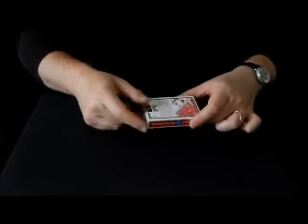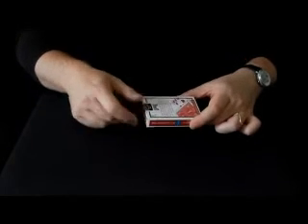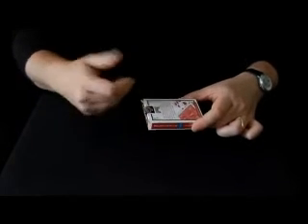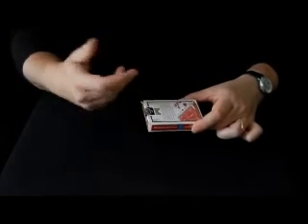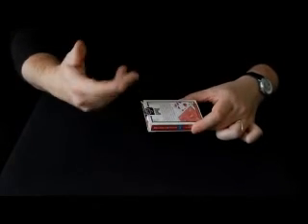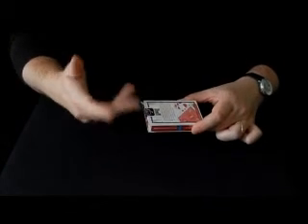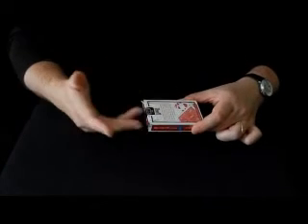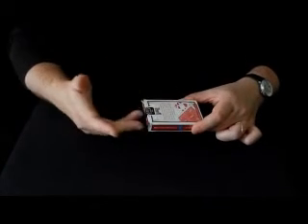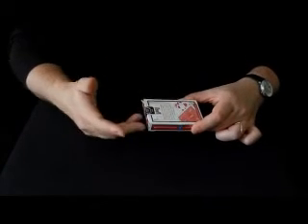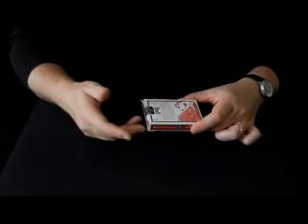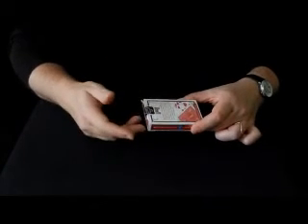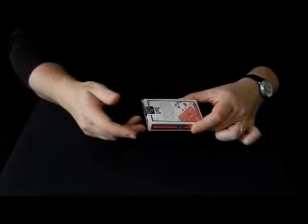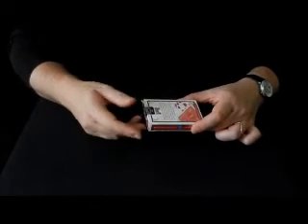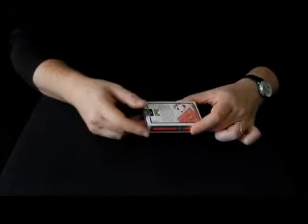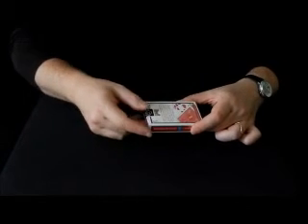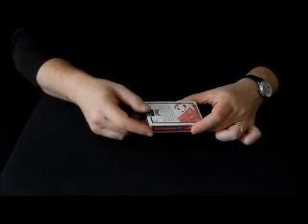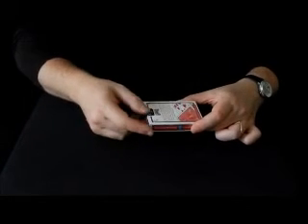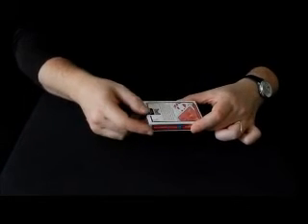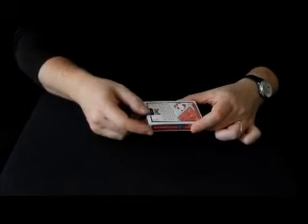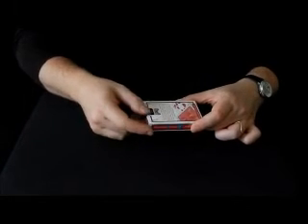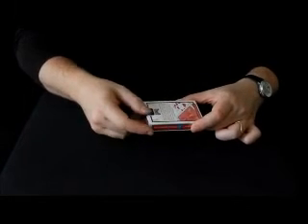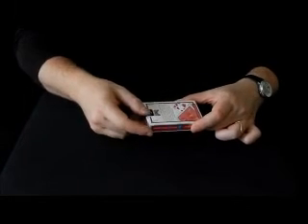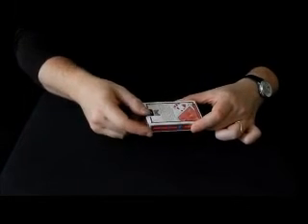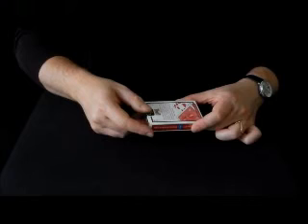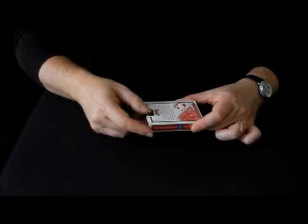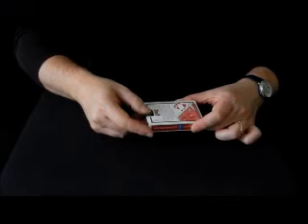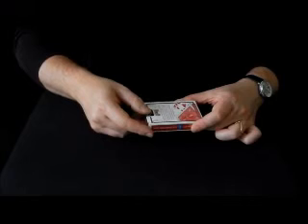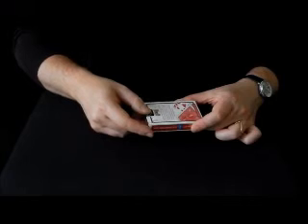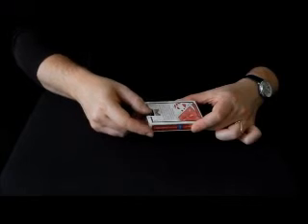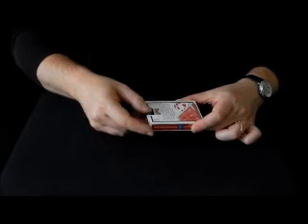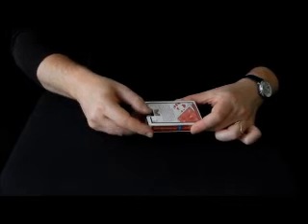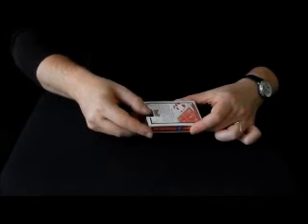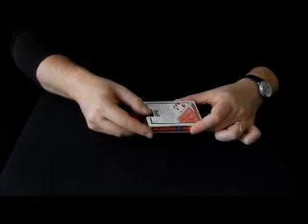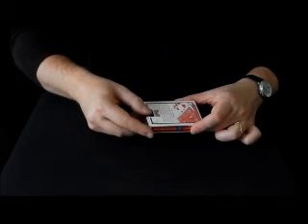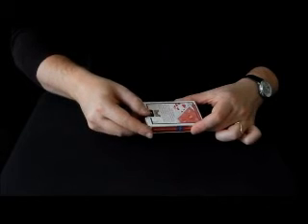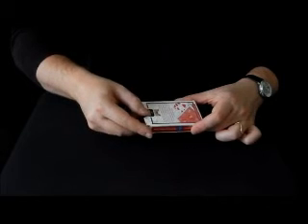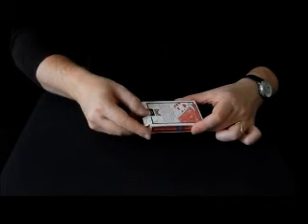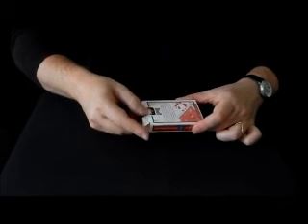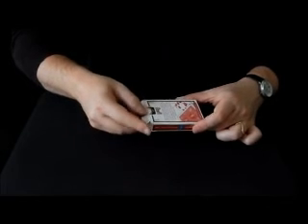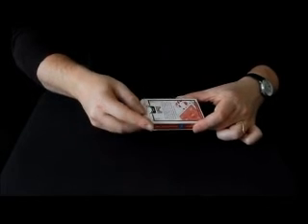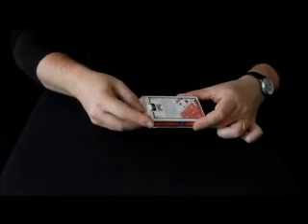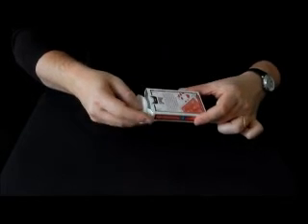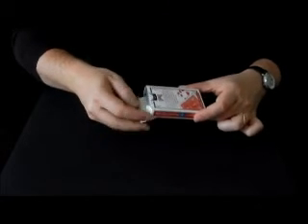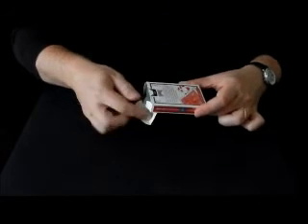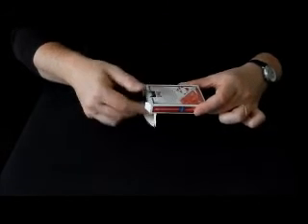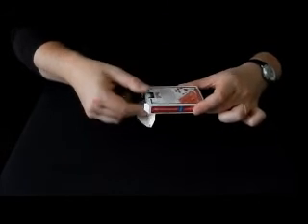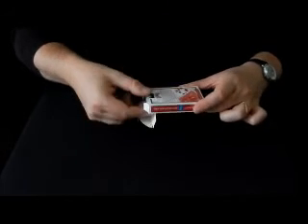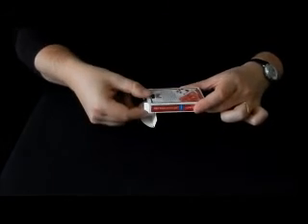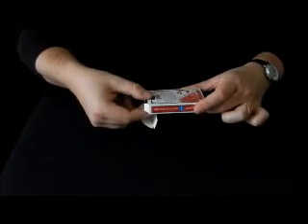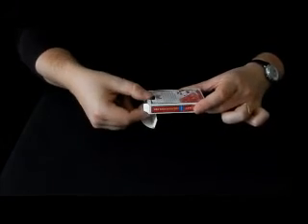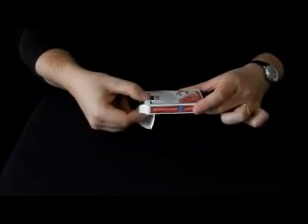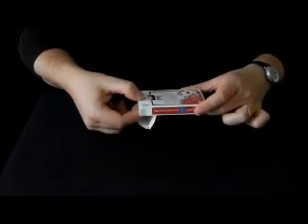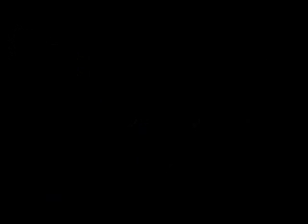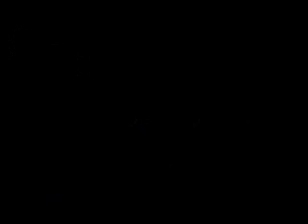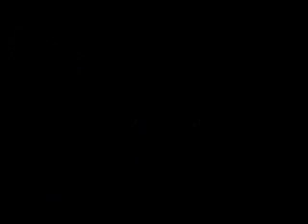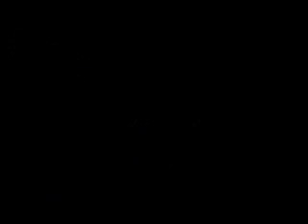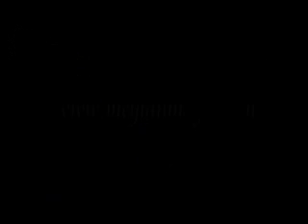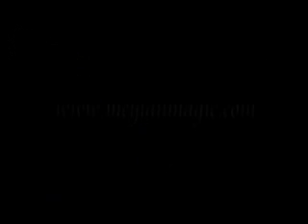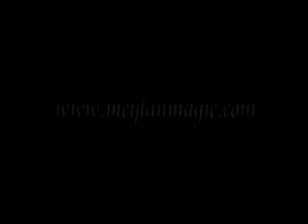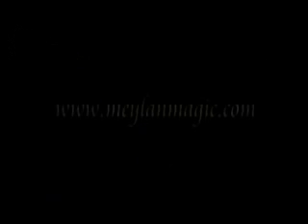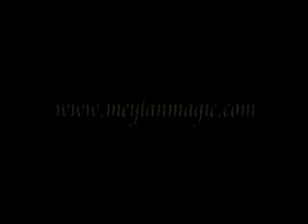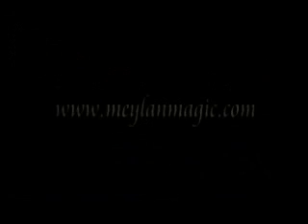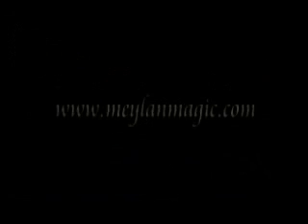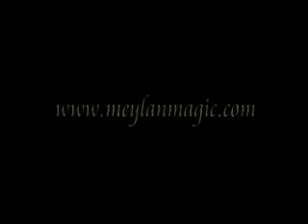For example, if they call for an odd card — say the three of diamonds — I bring out the odd side of the pack.